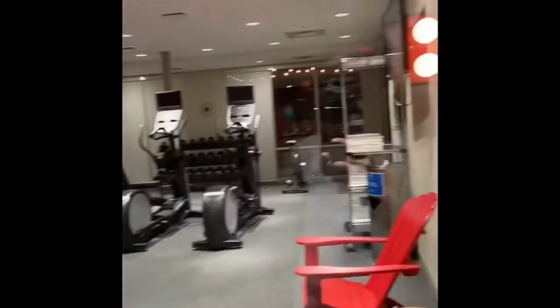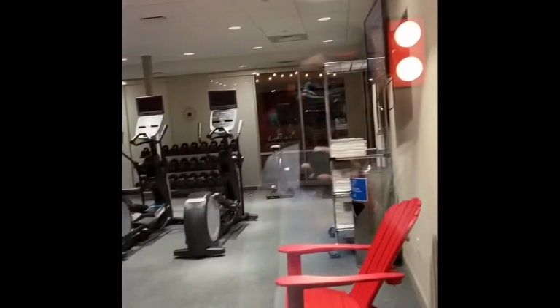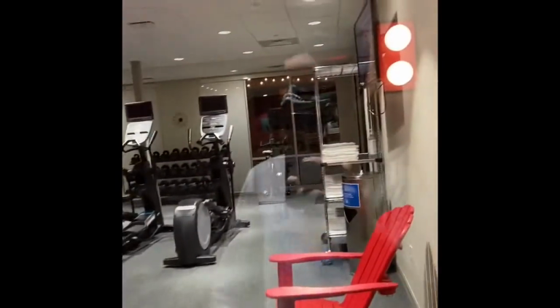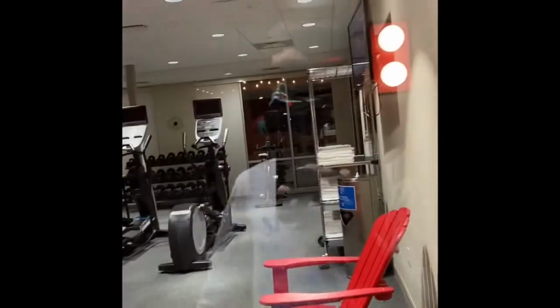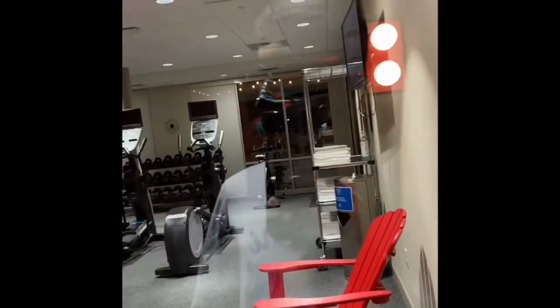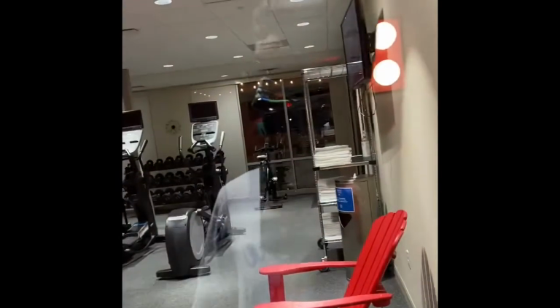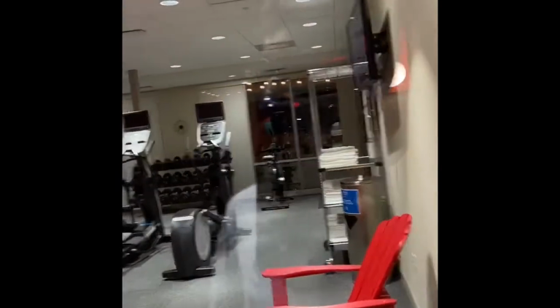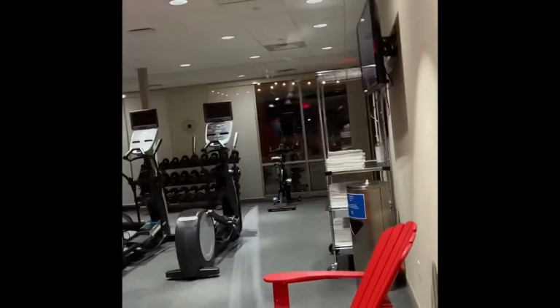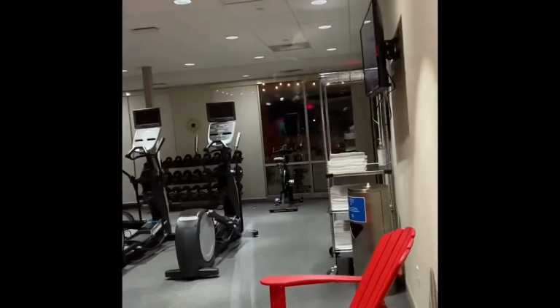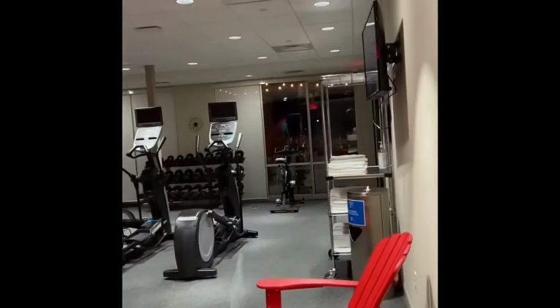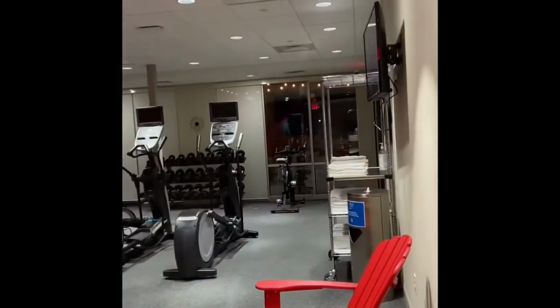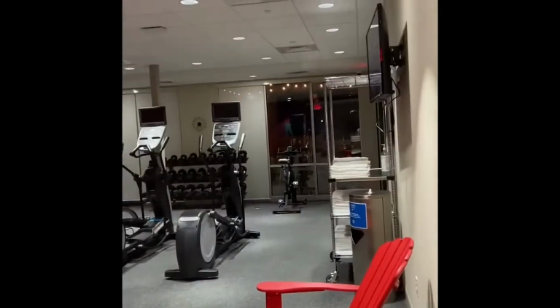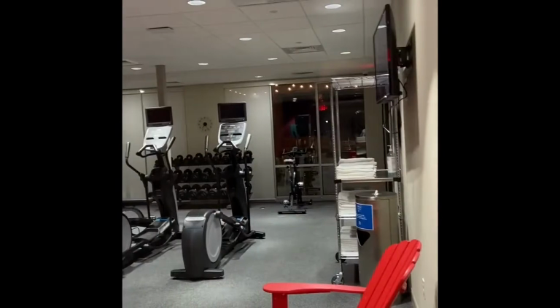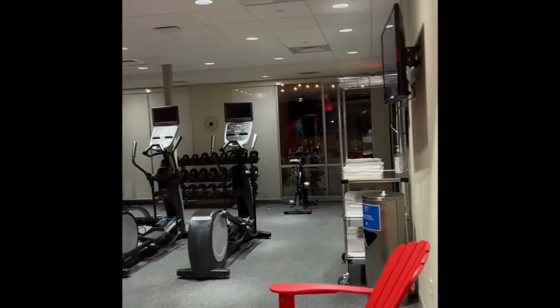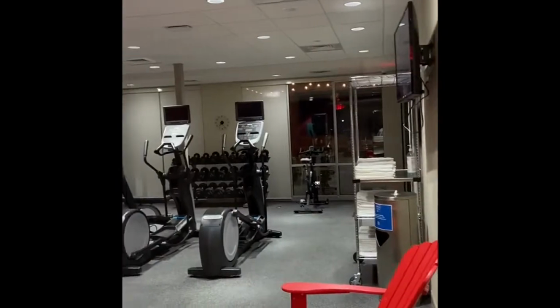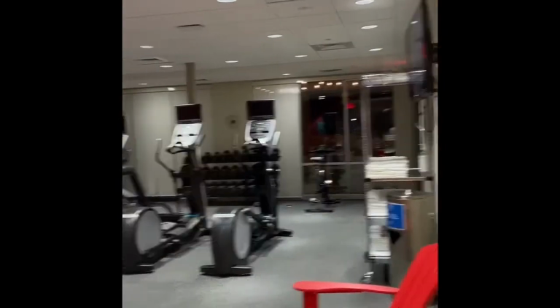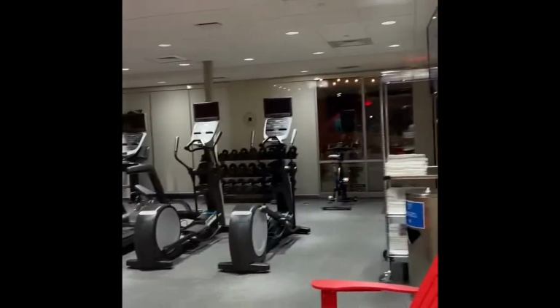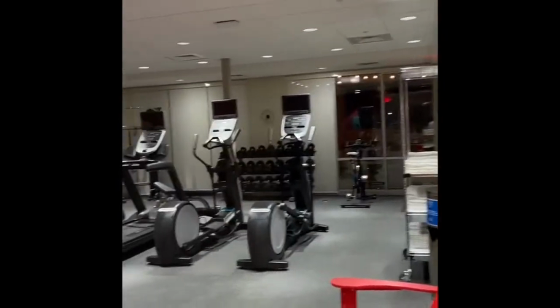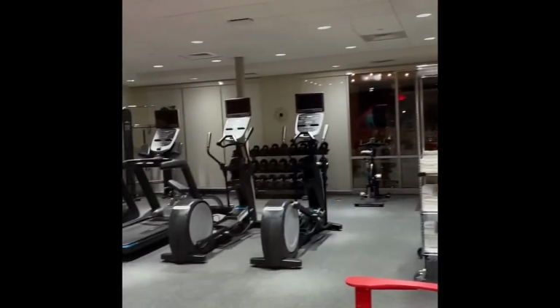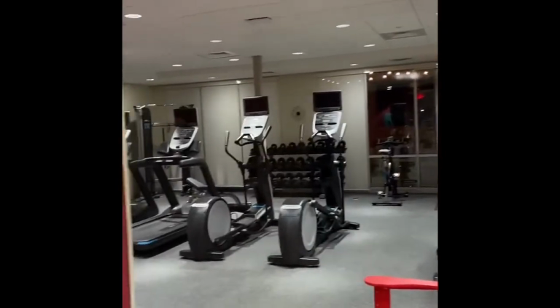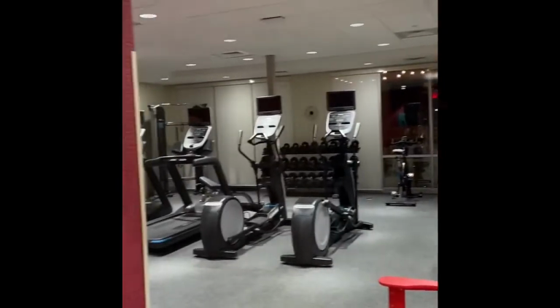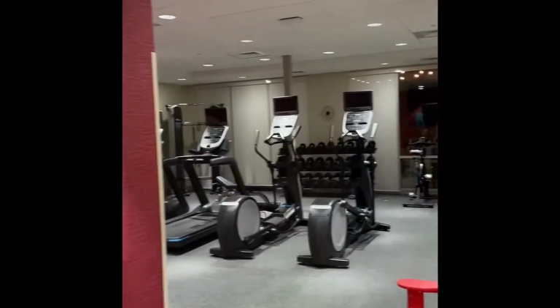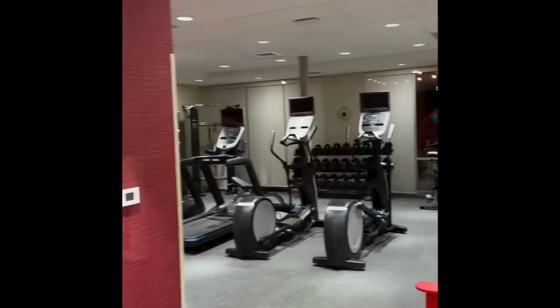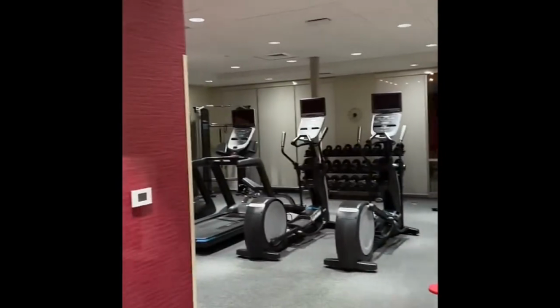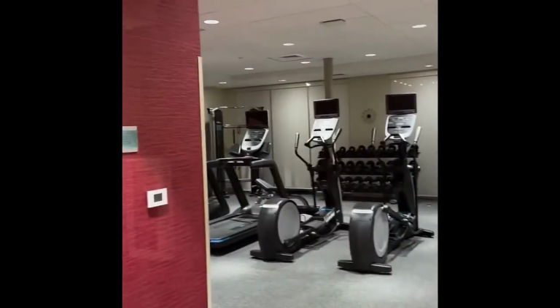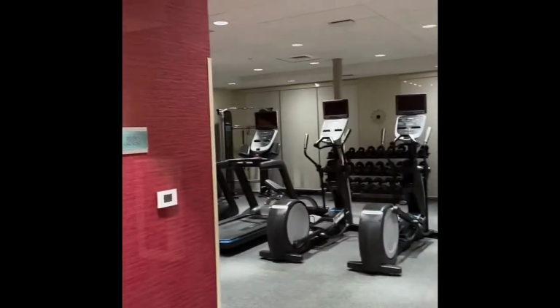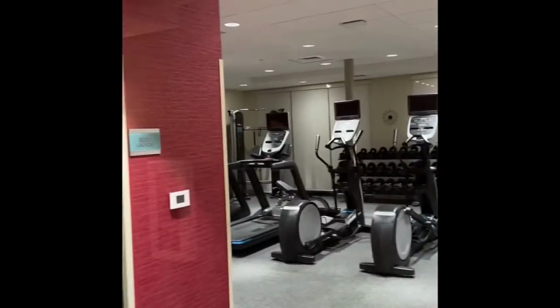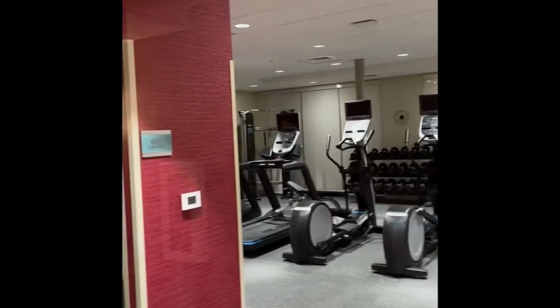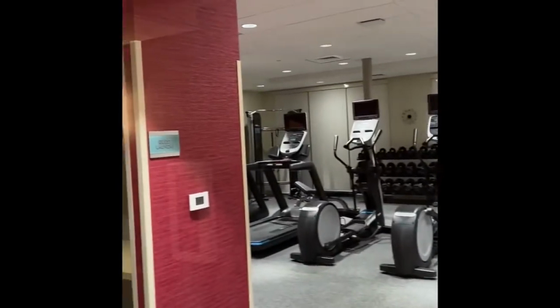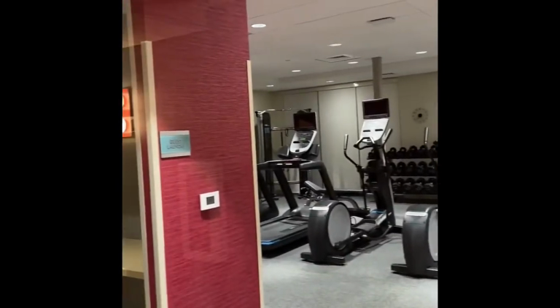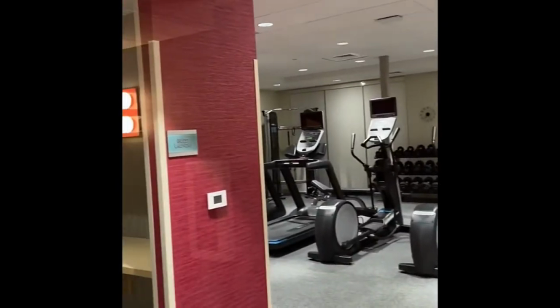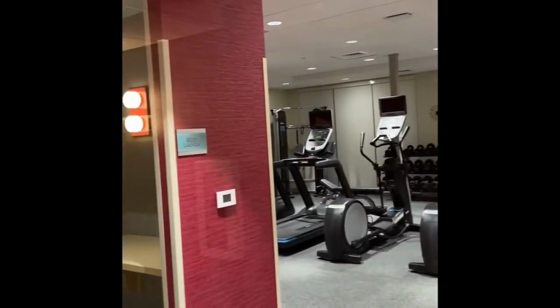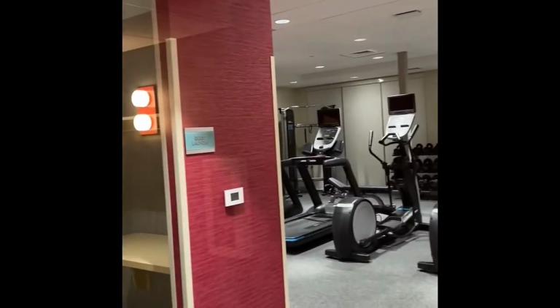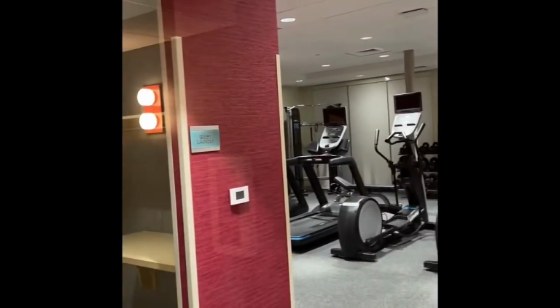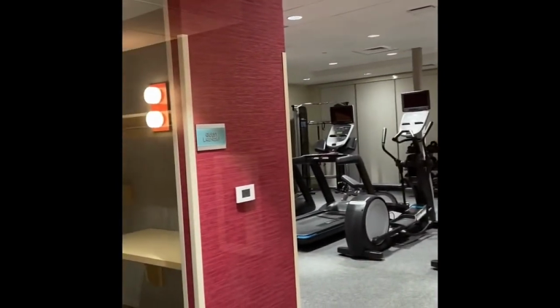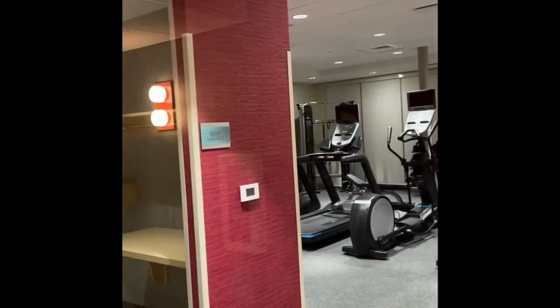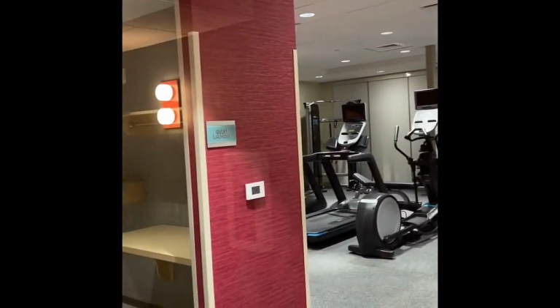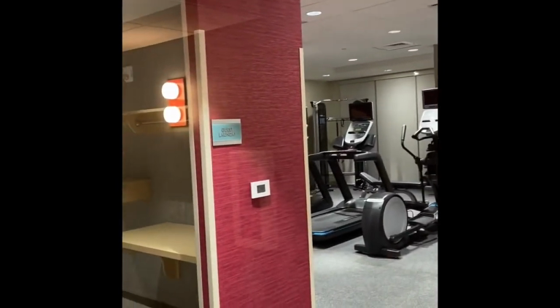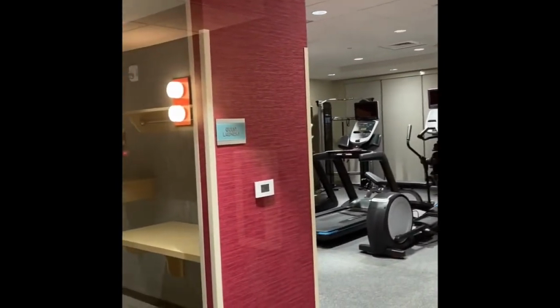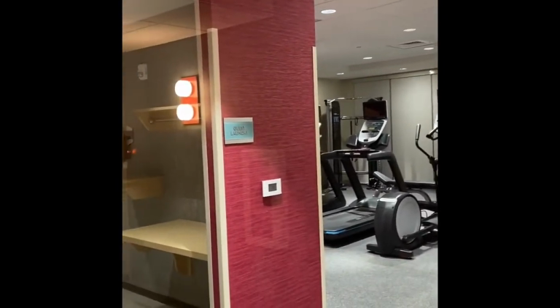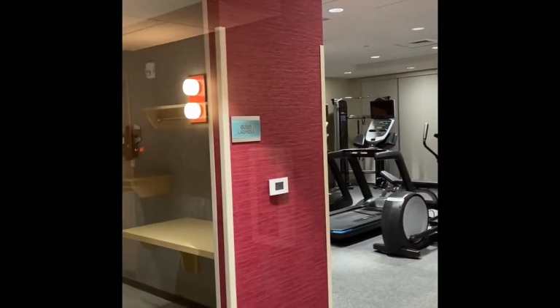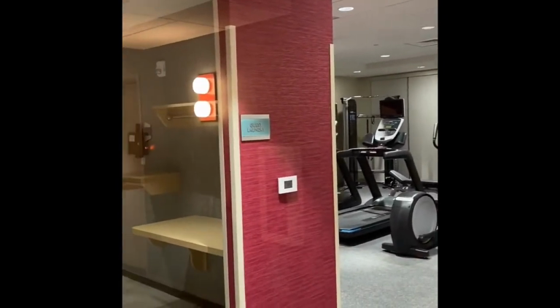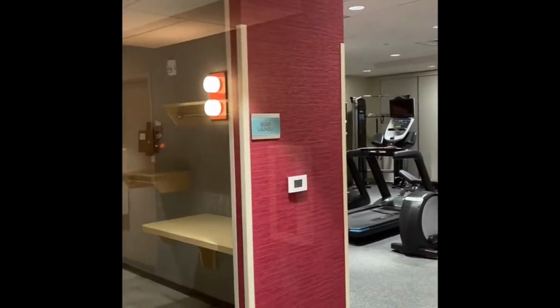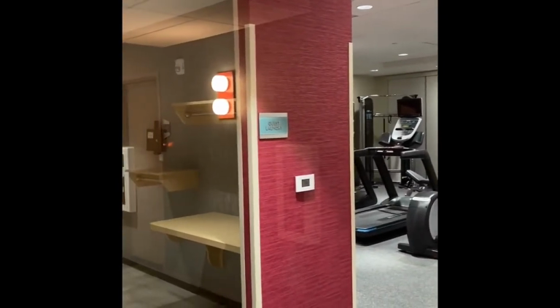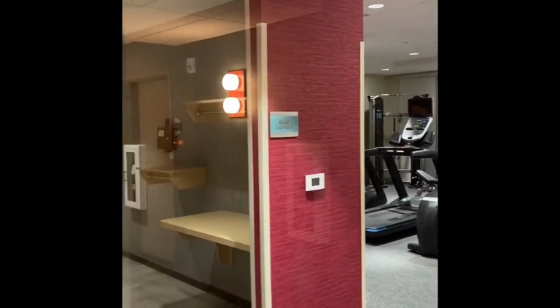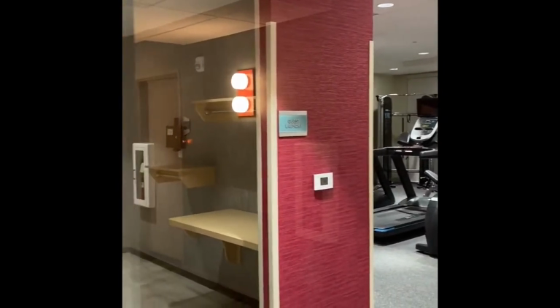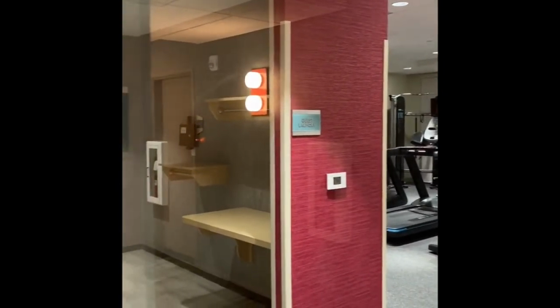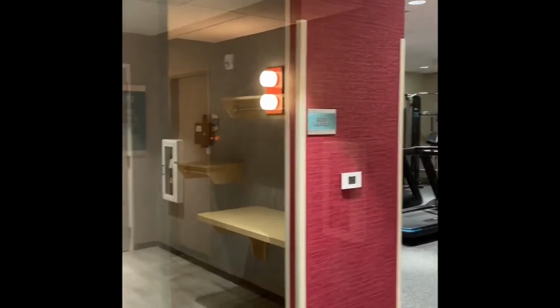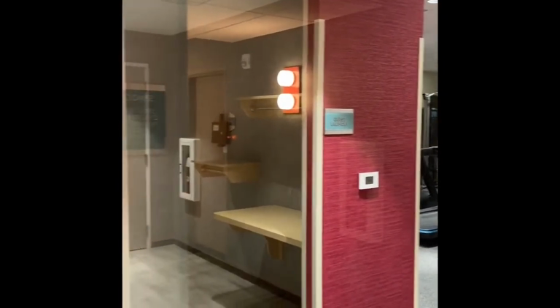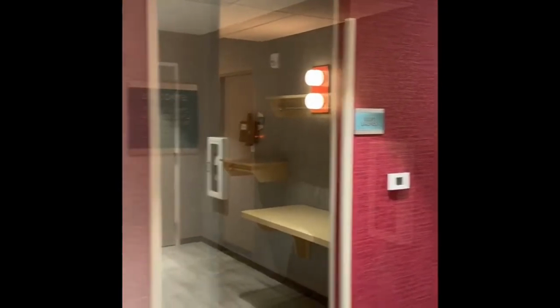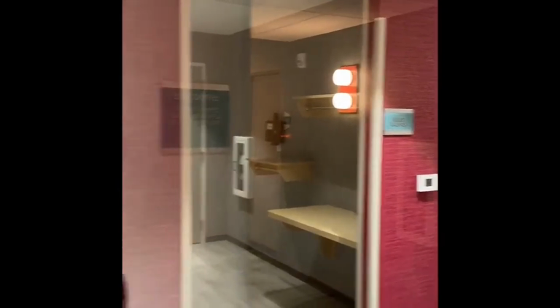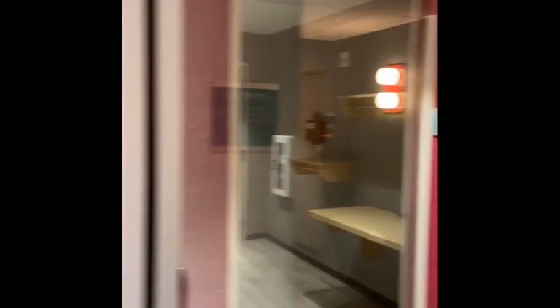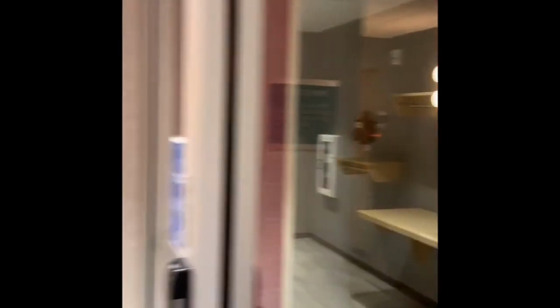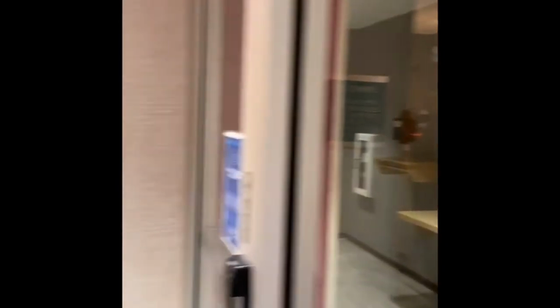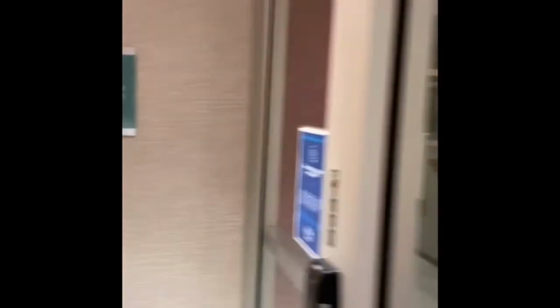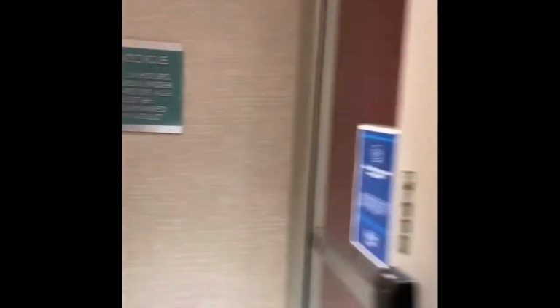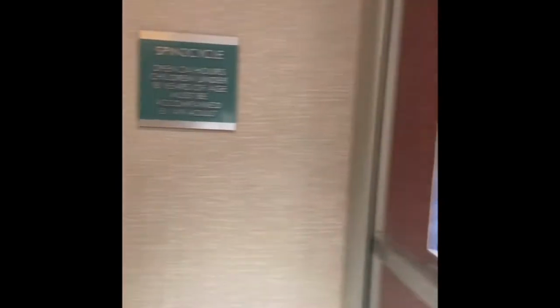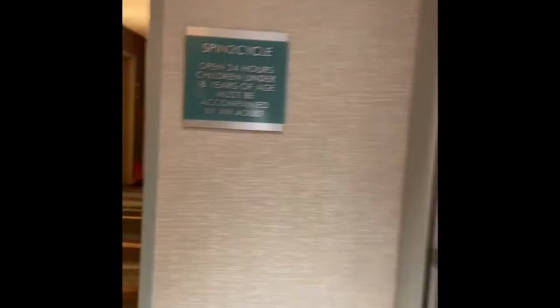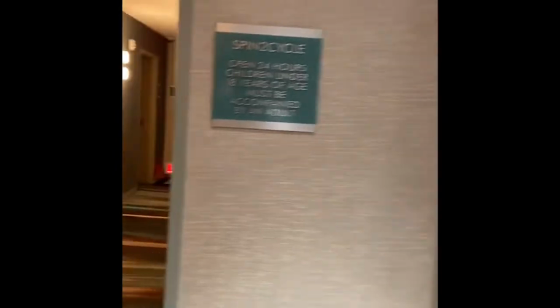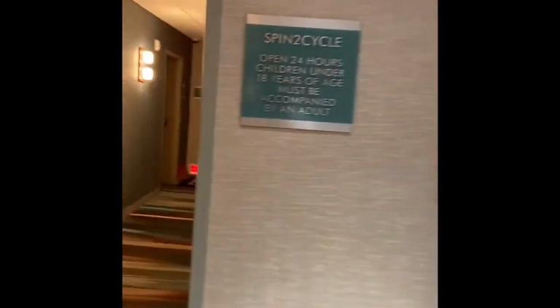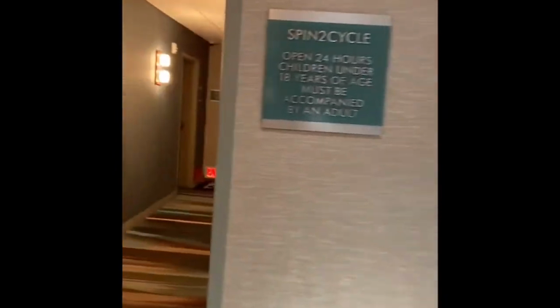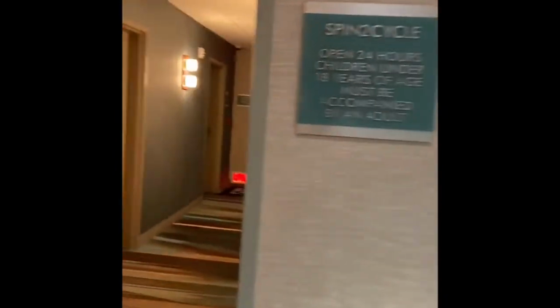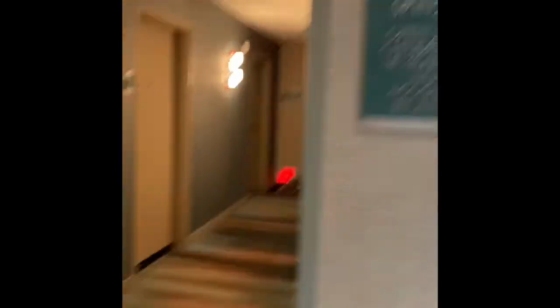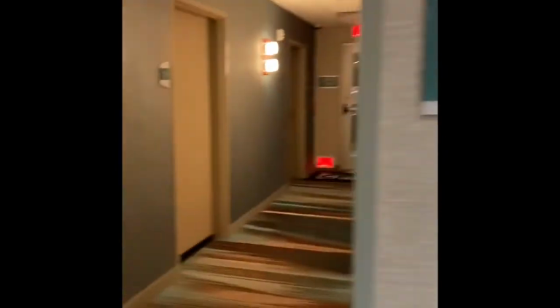The fitness center is right here, as well as the laundry room.